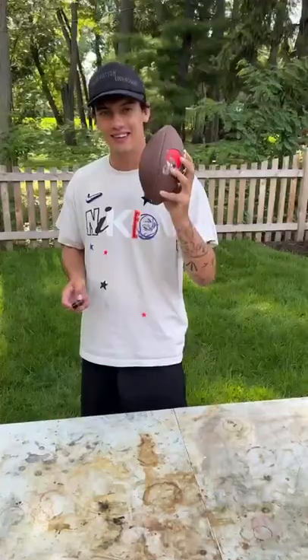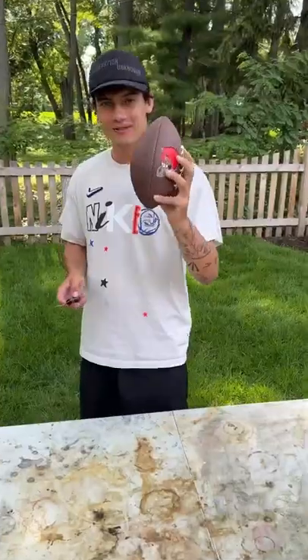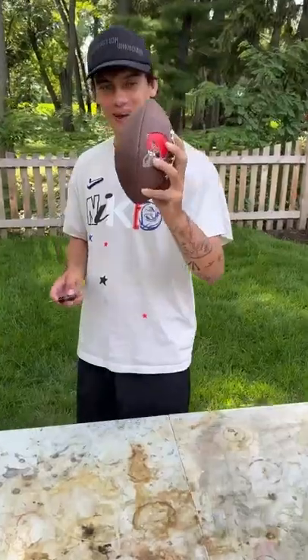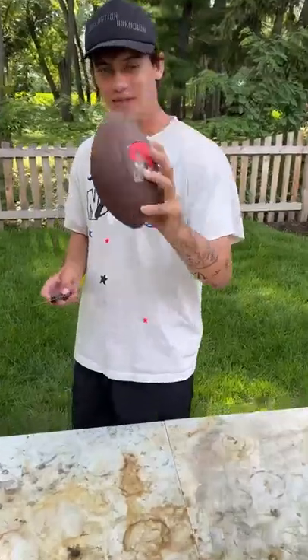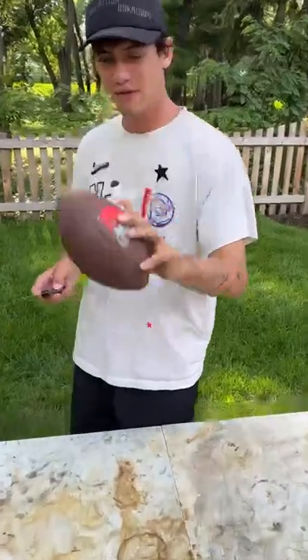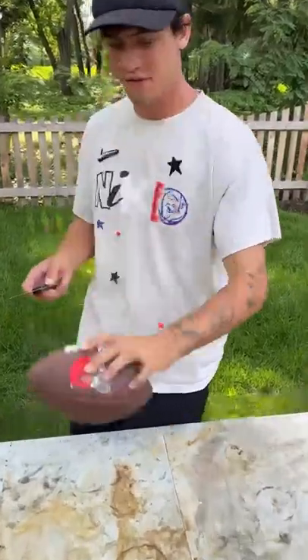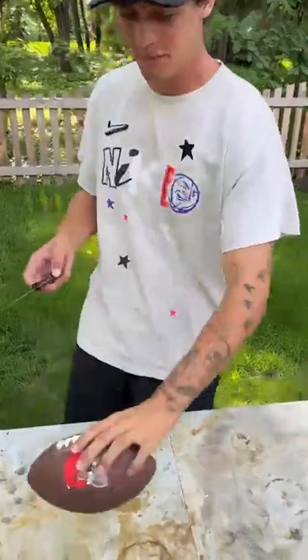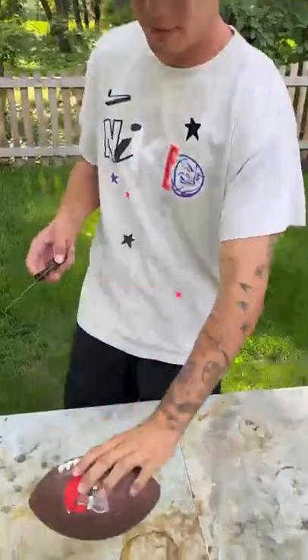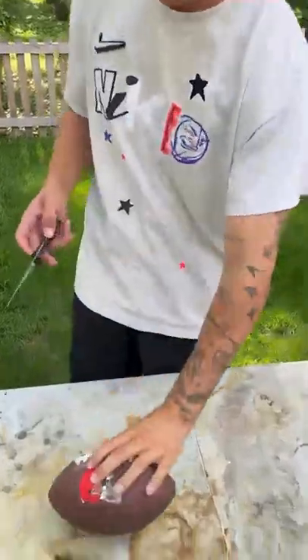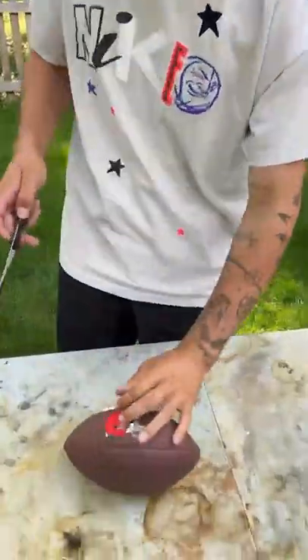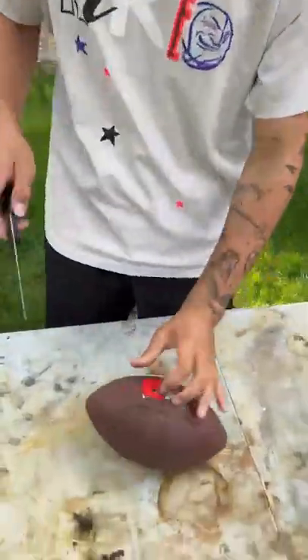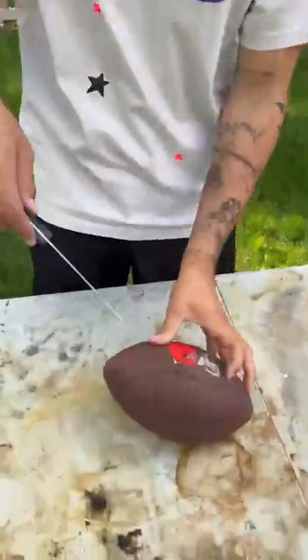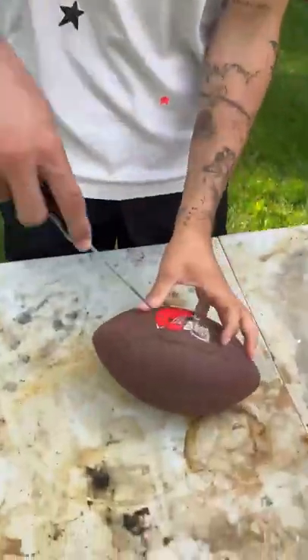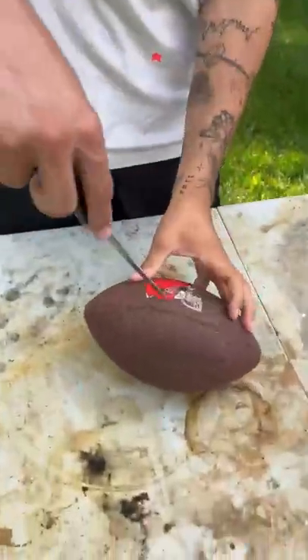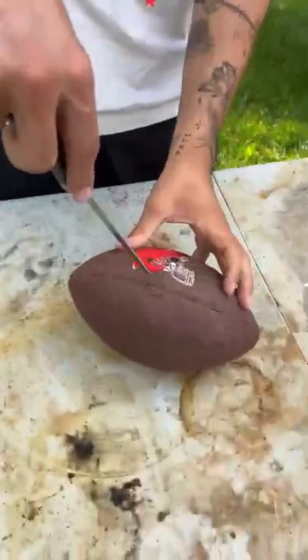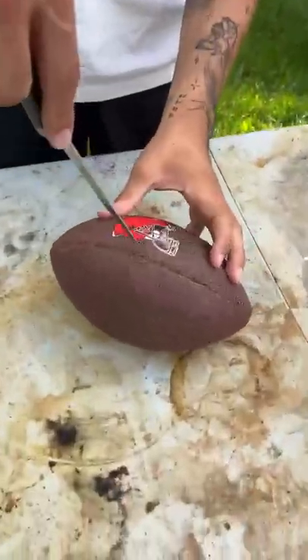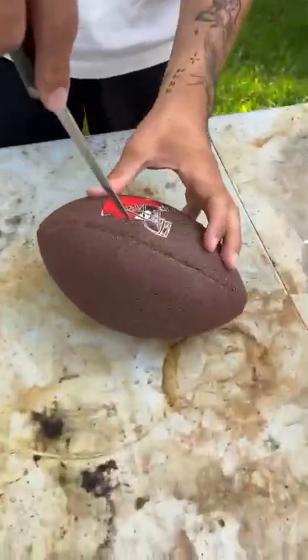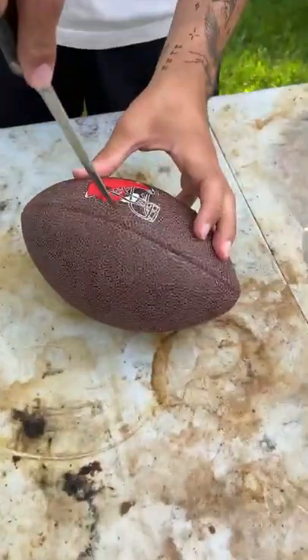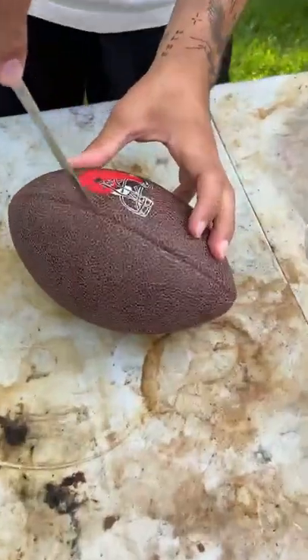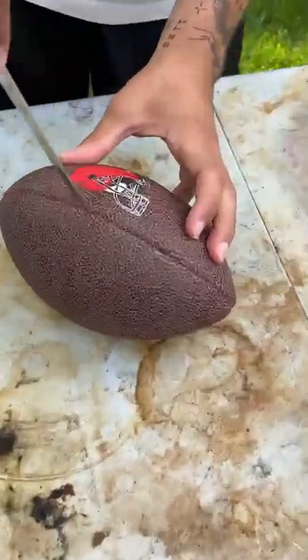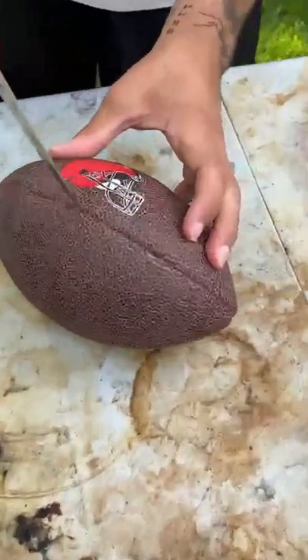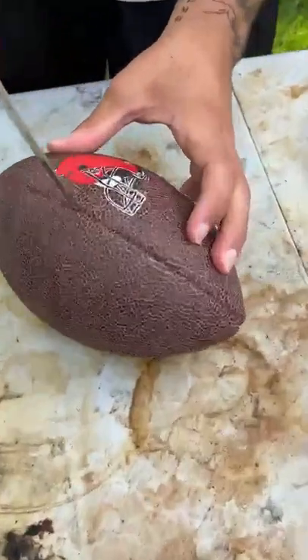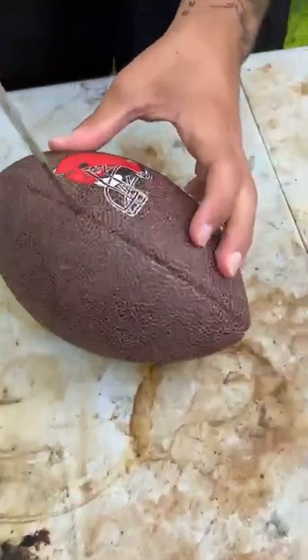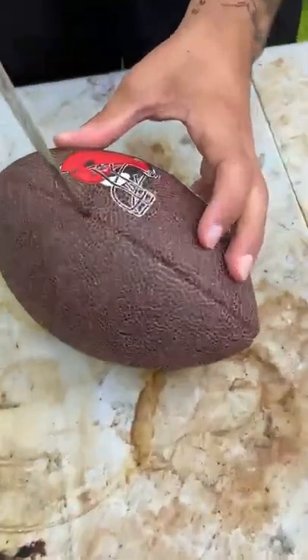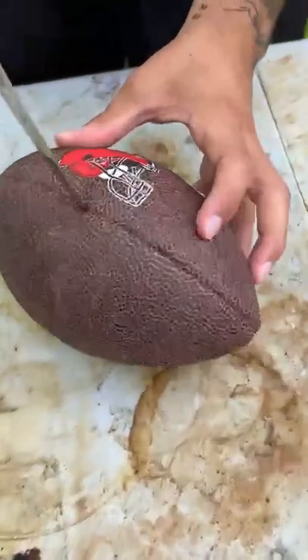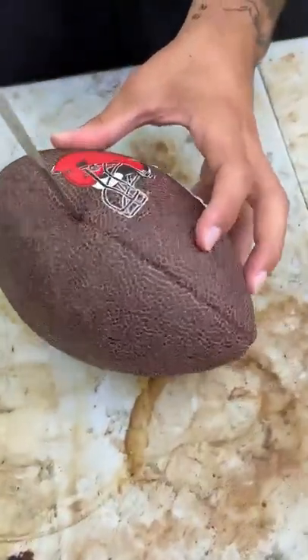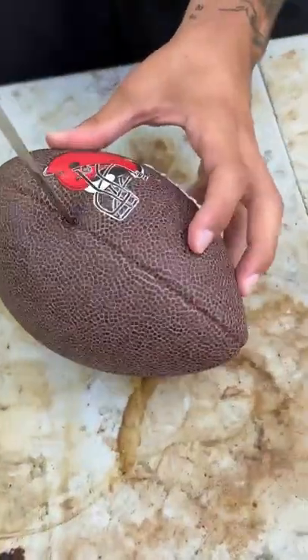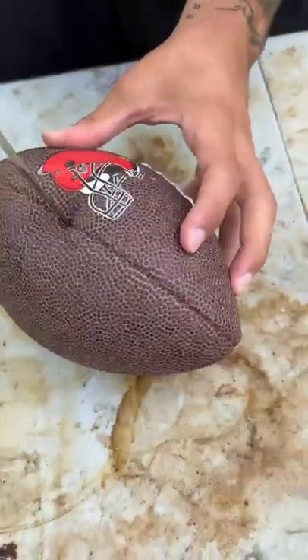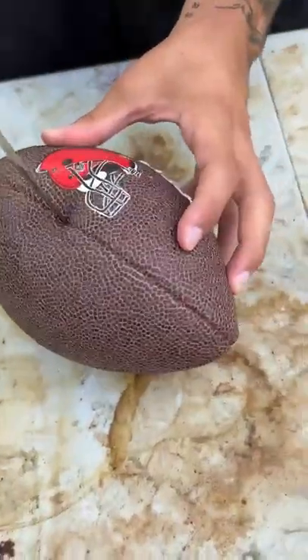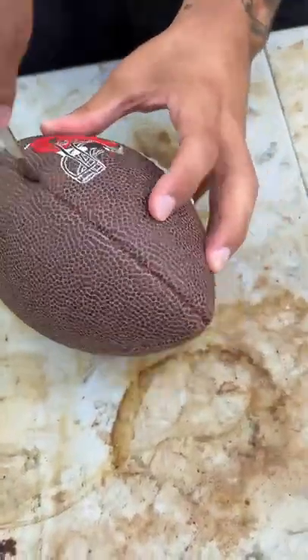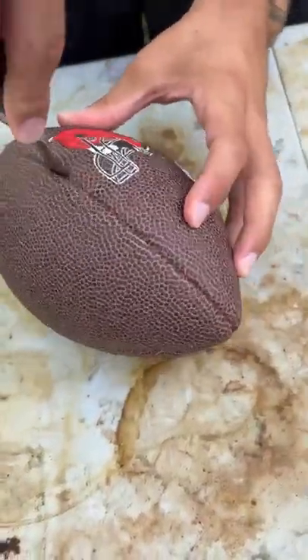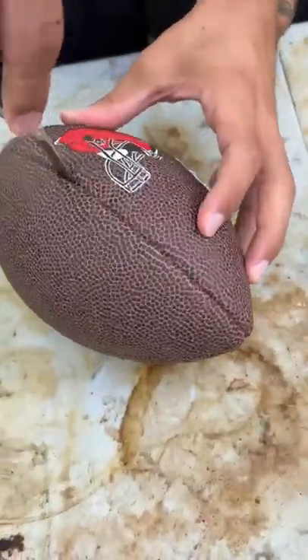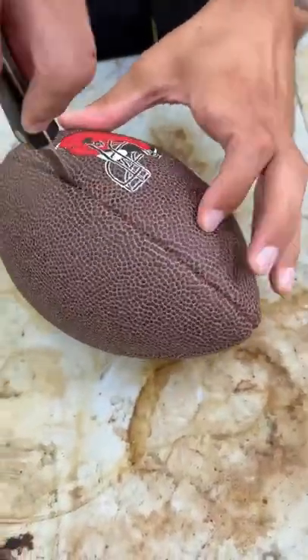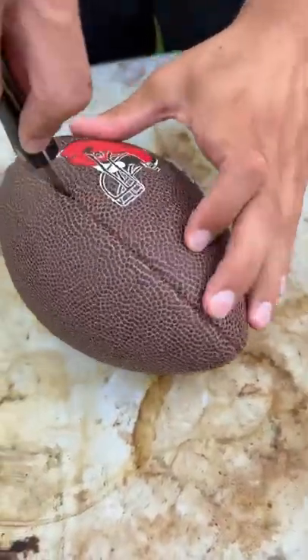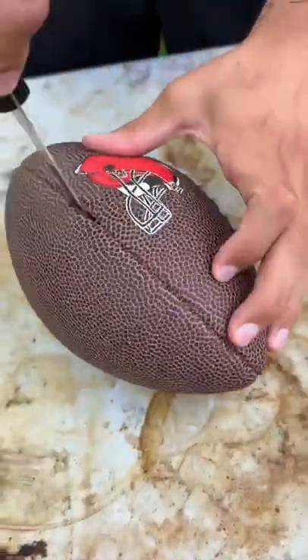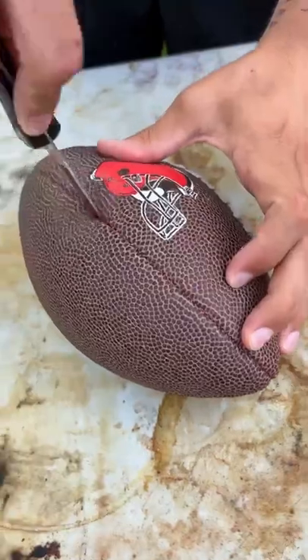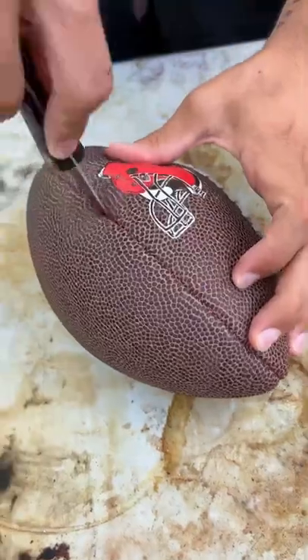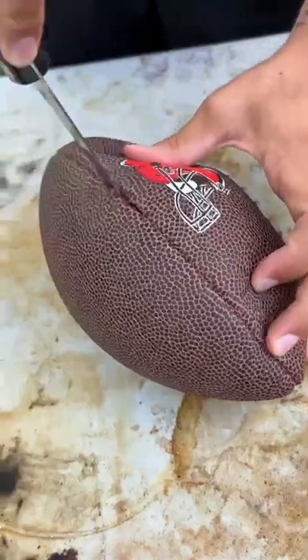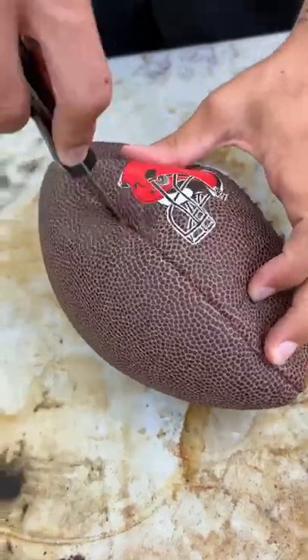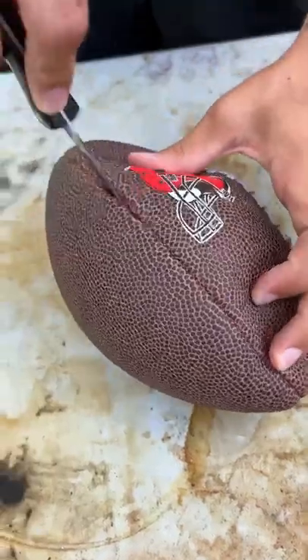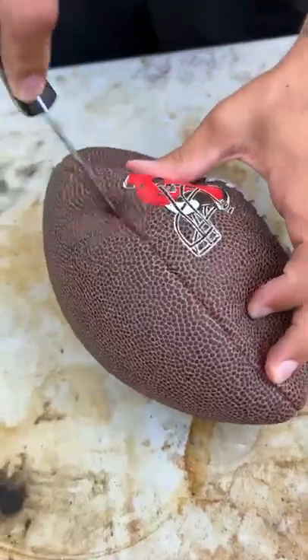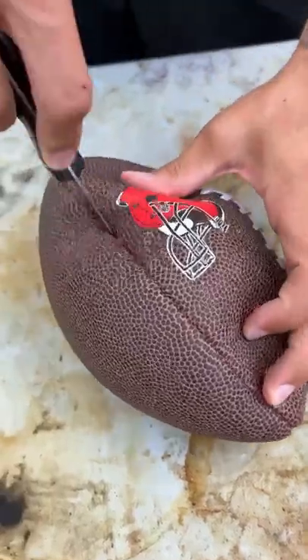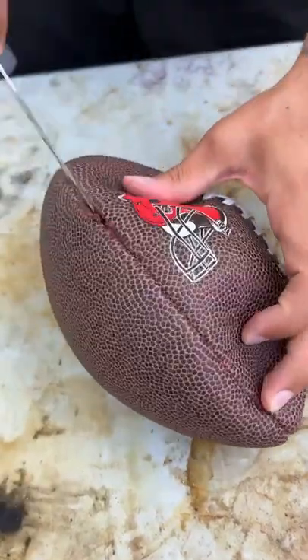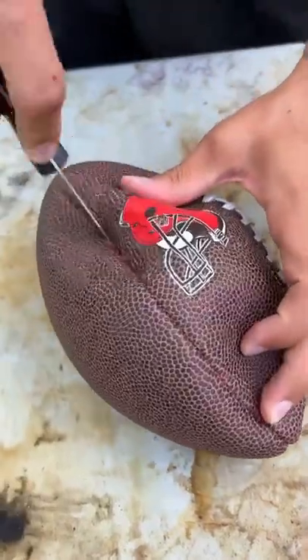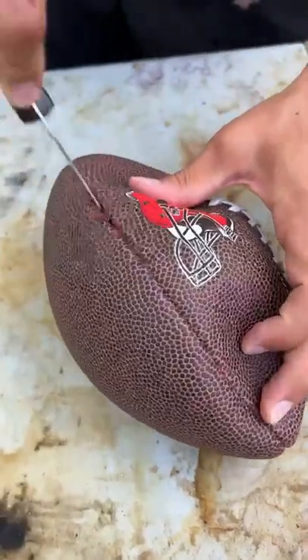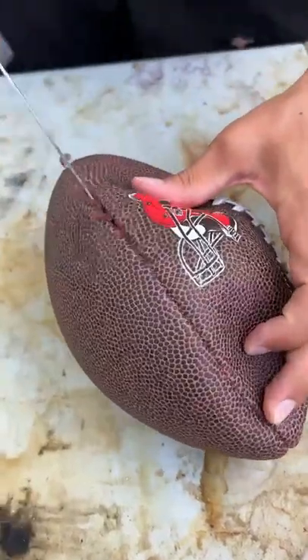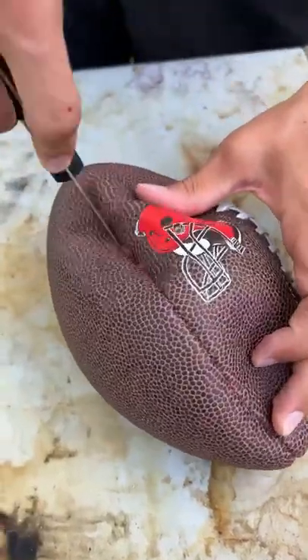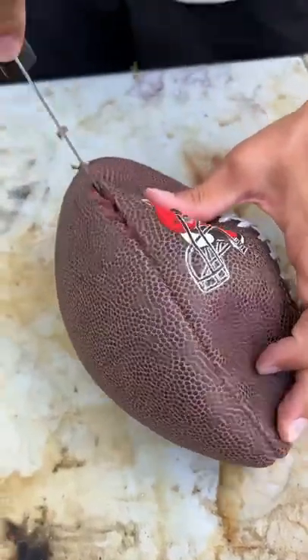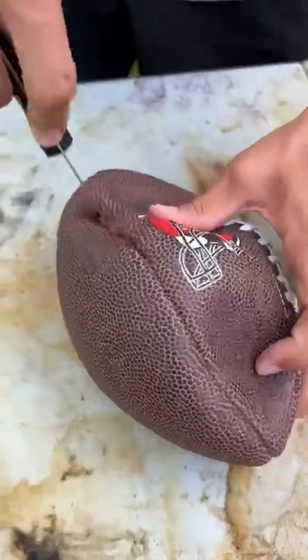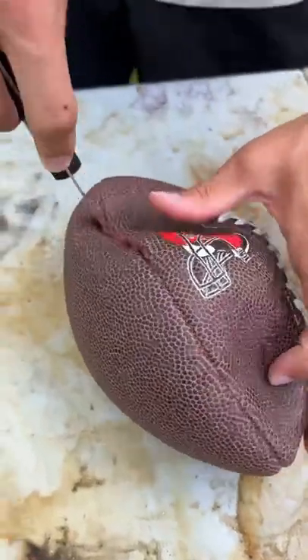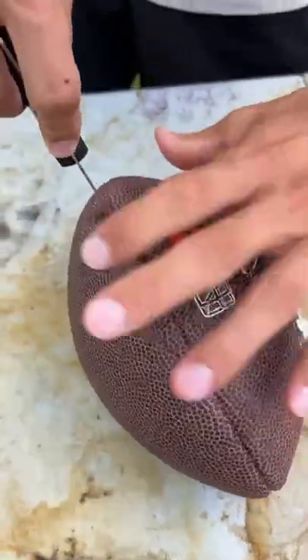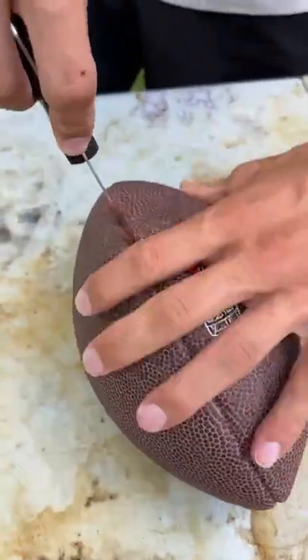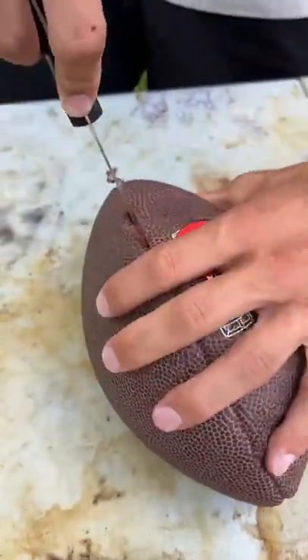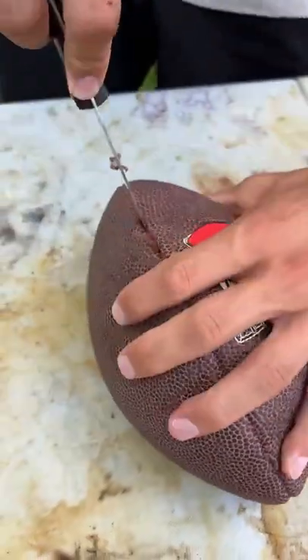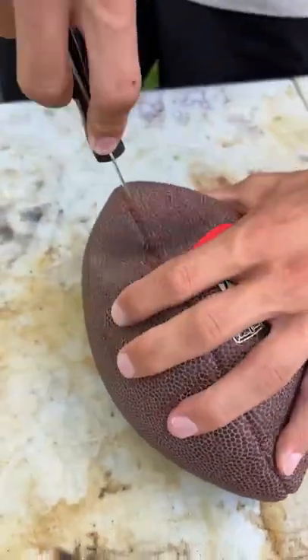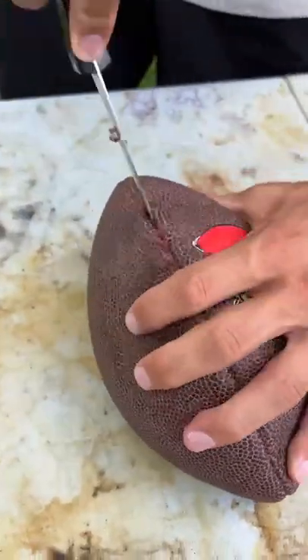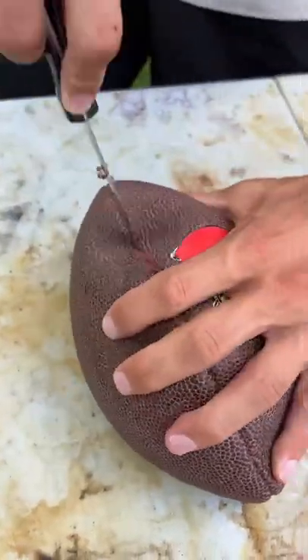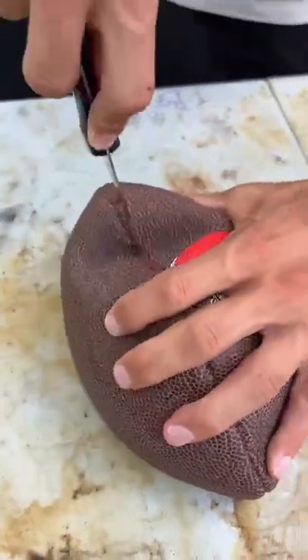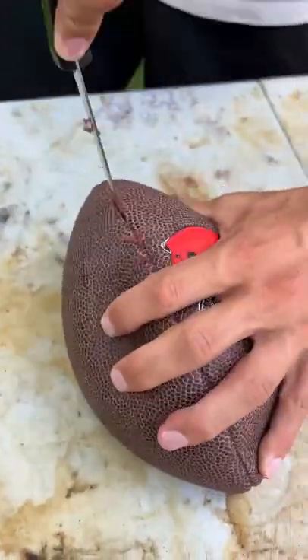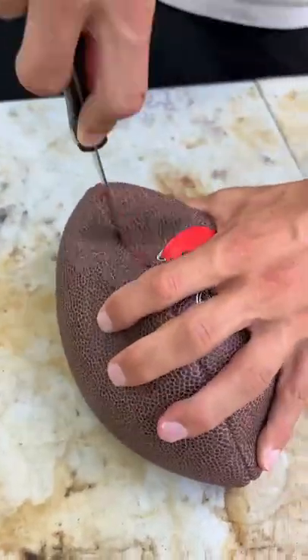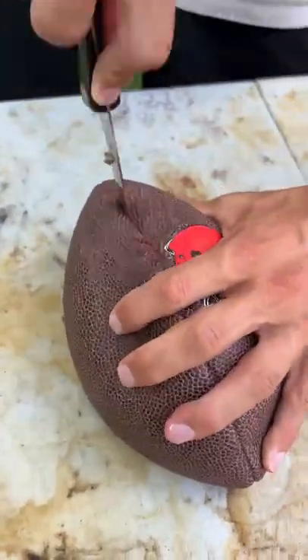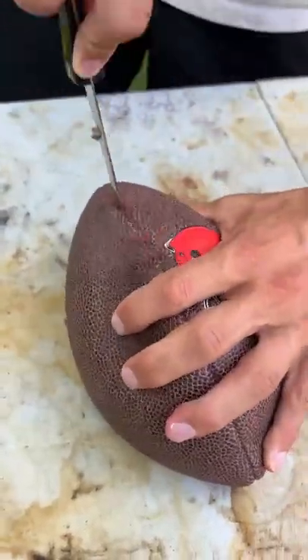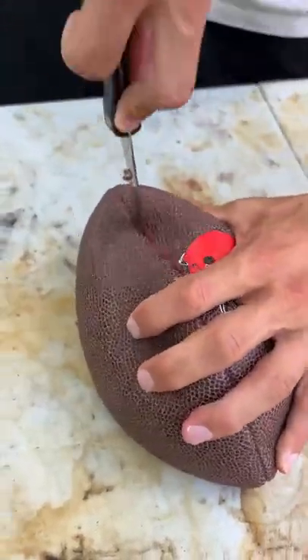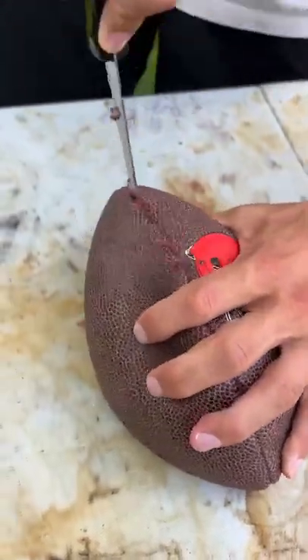So we have our football here and we're just going to take our knife and go straight to it at the seam. And there goes all the air from inside the football.